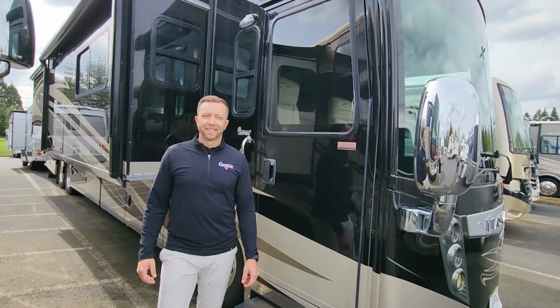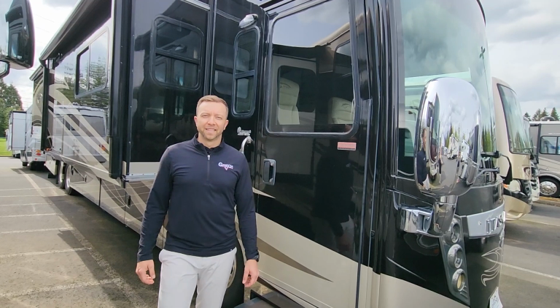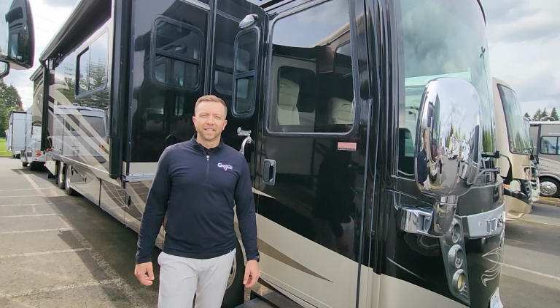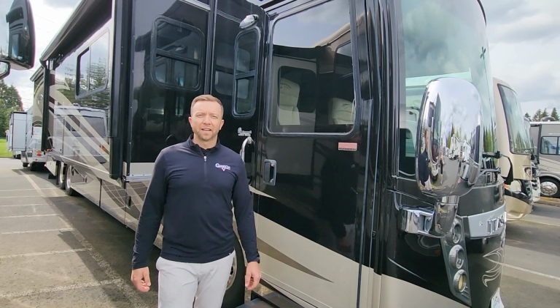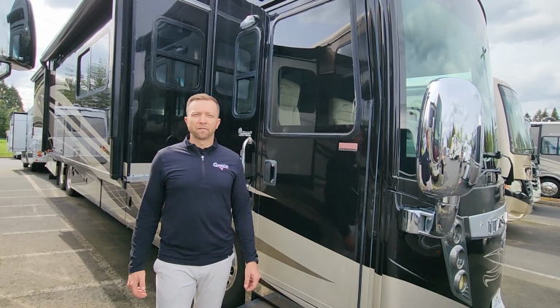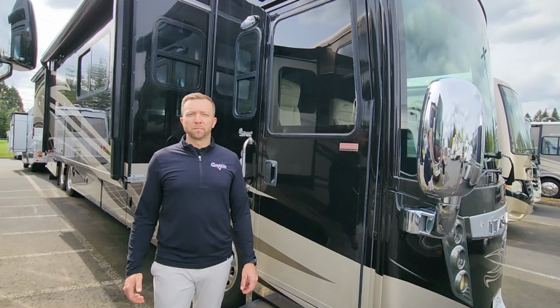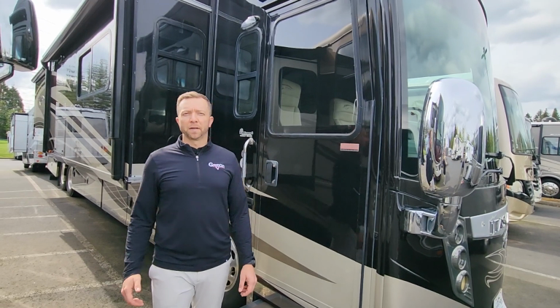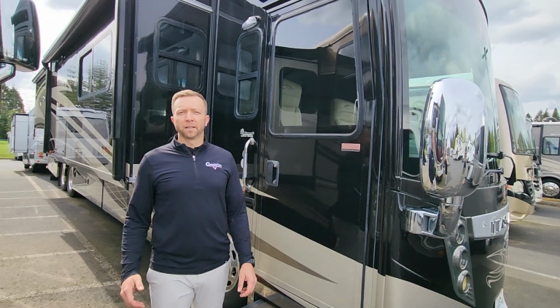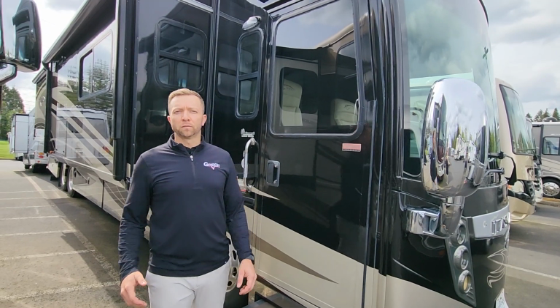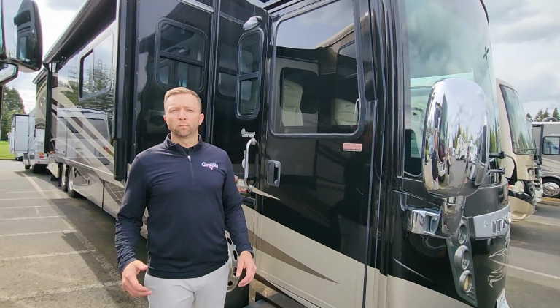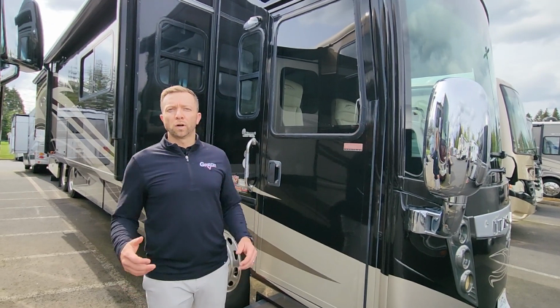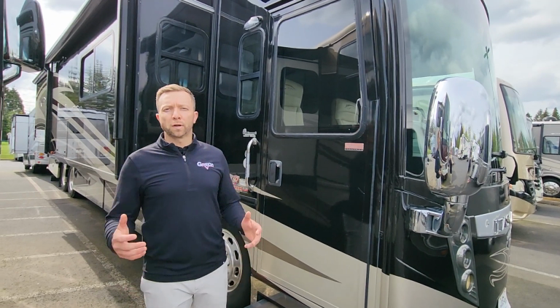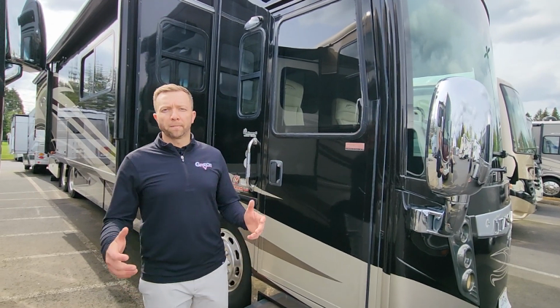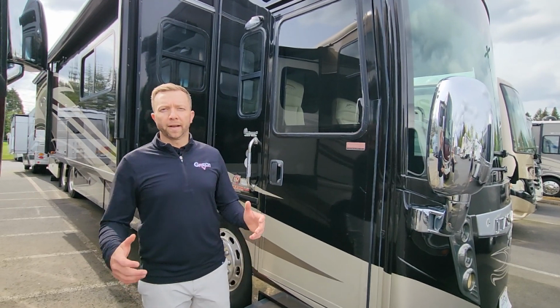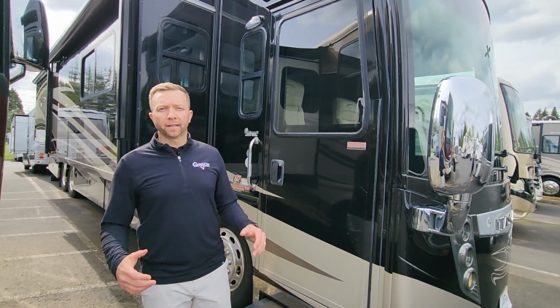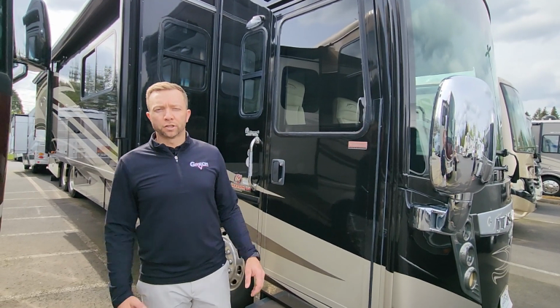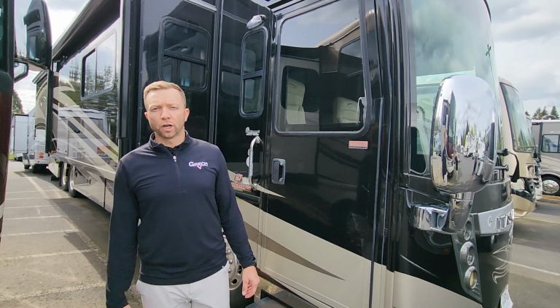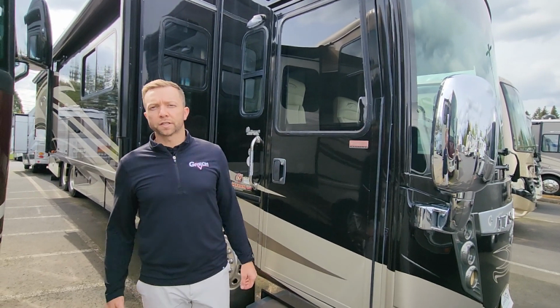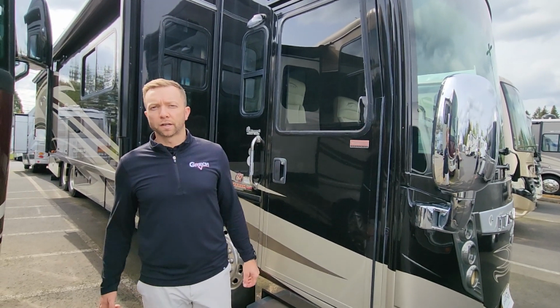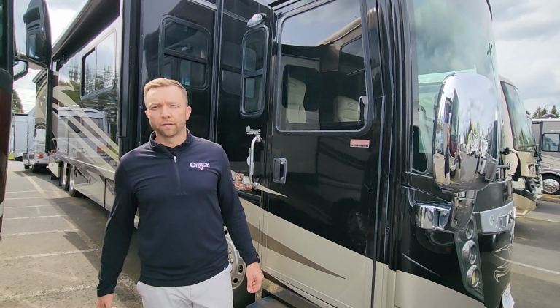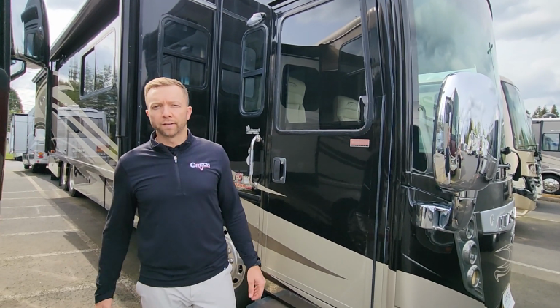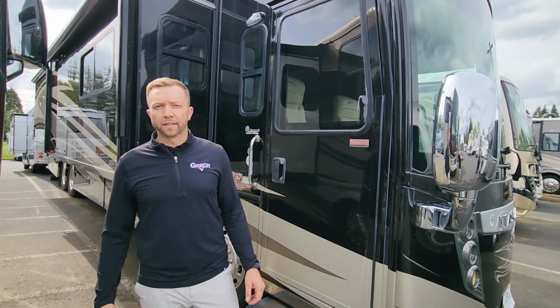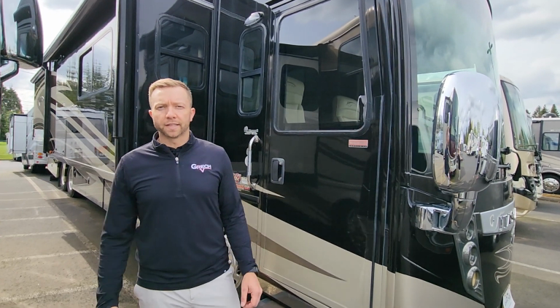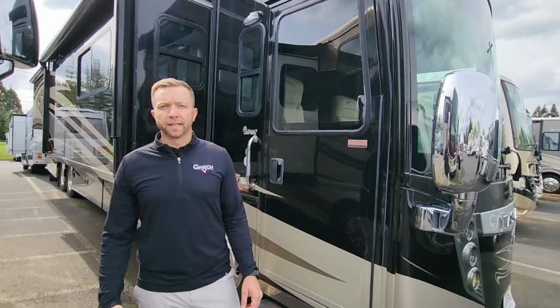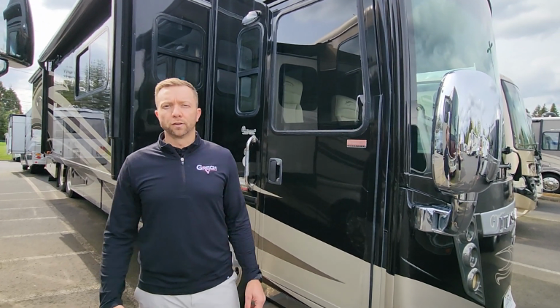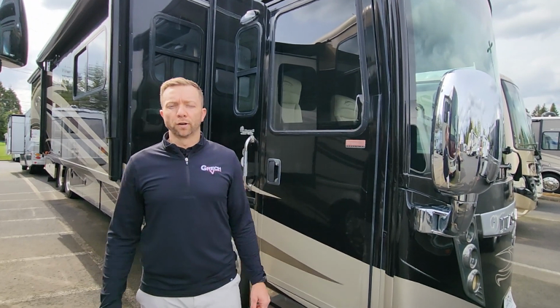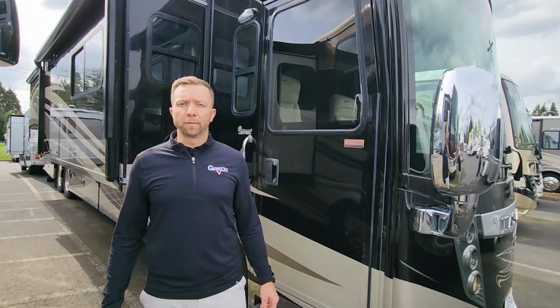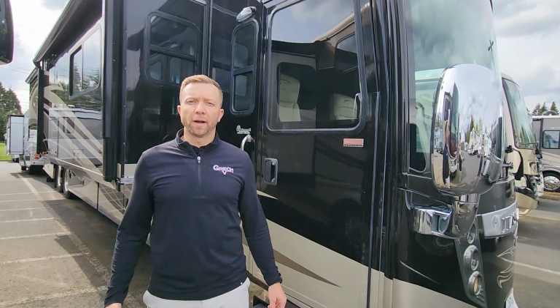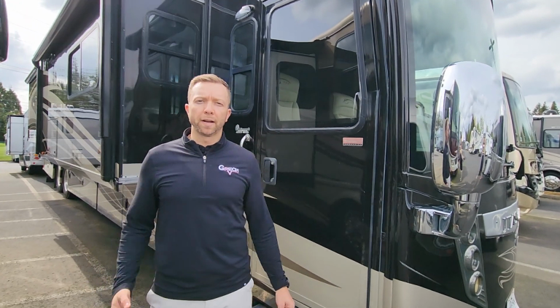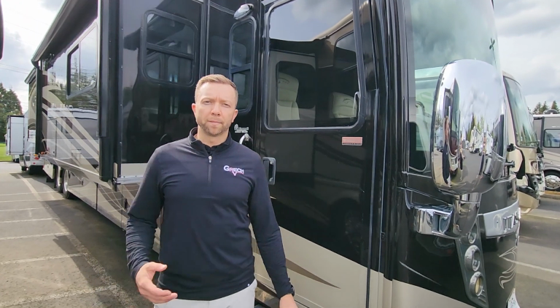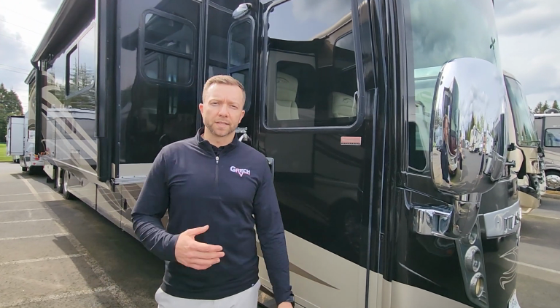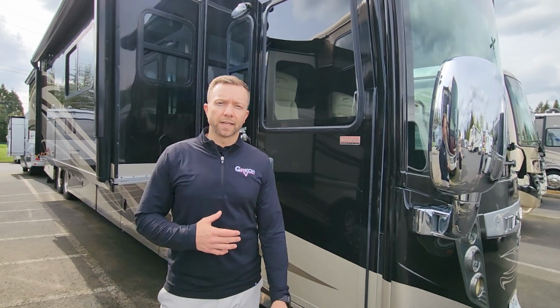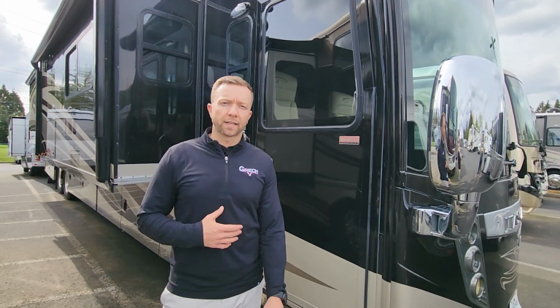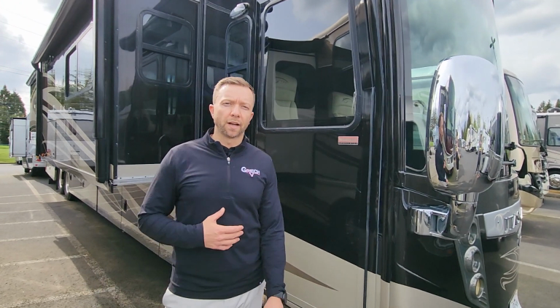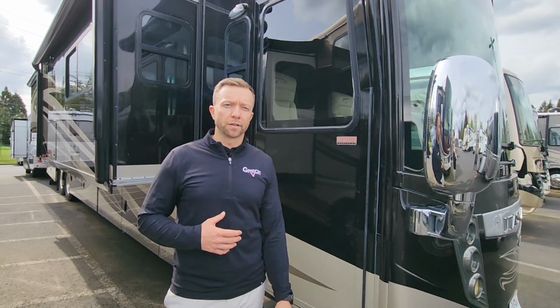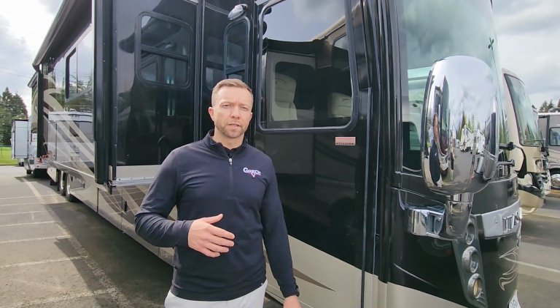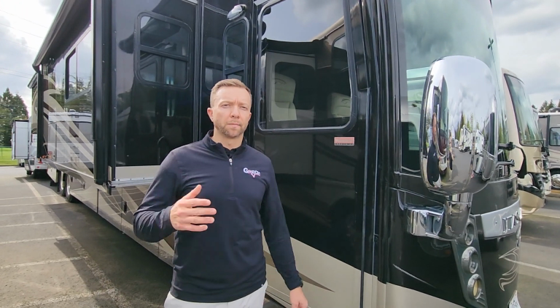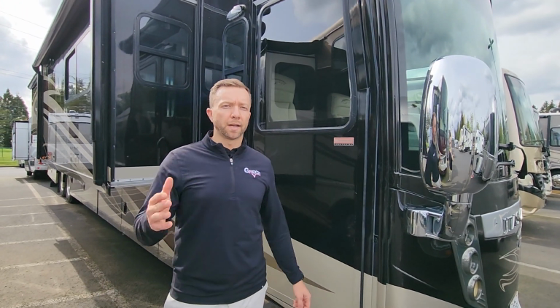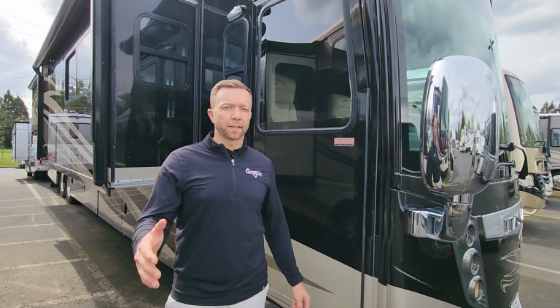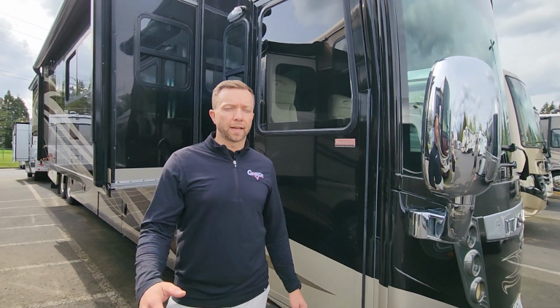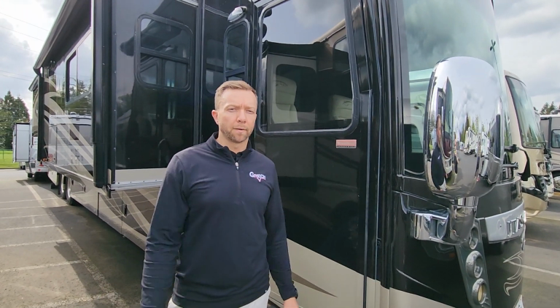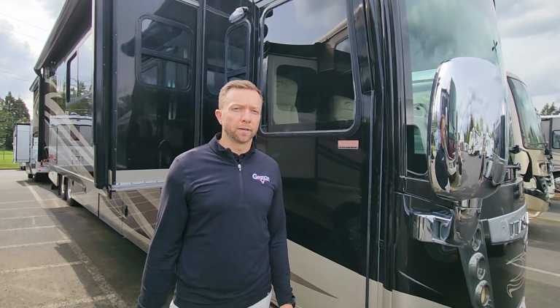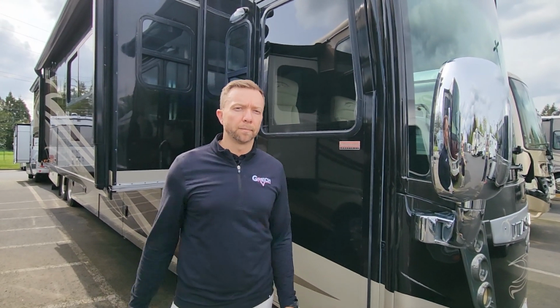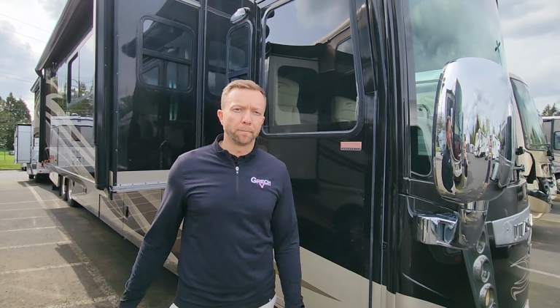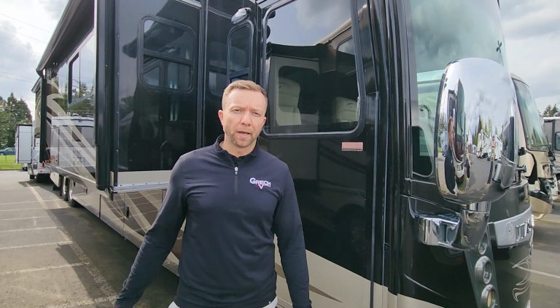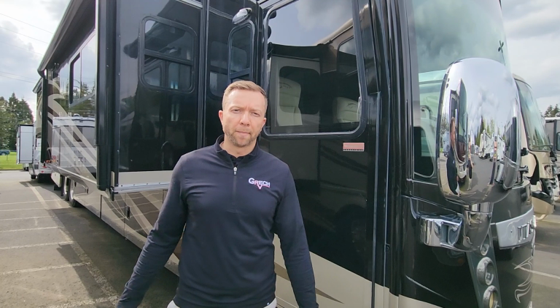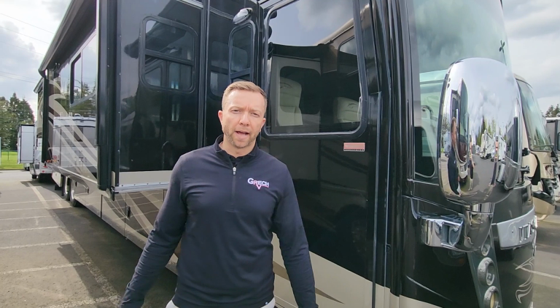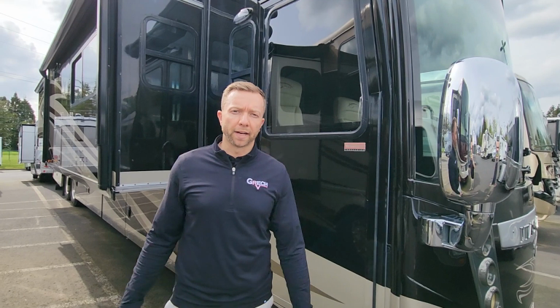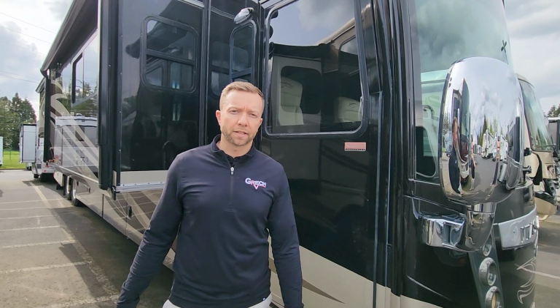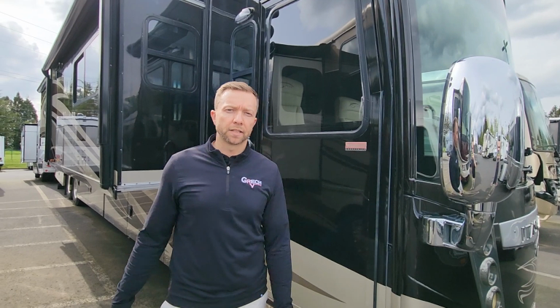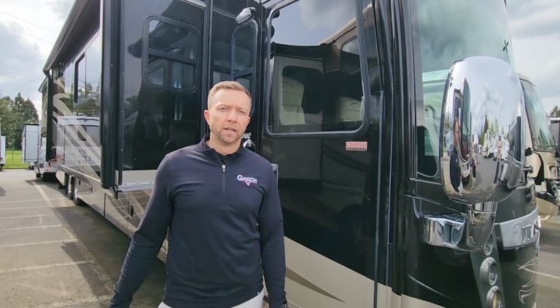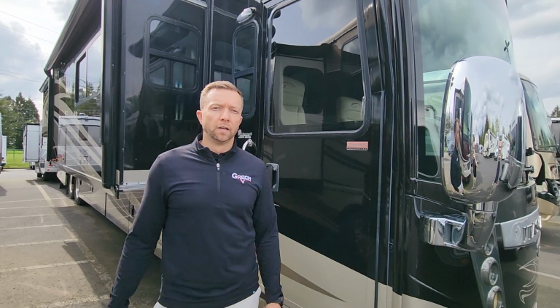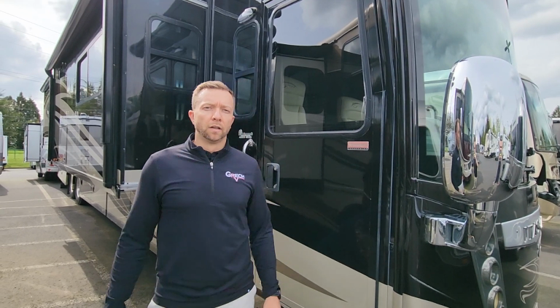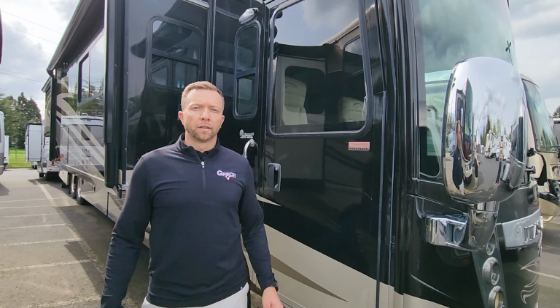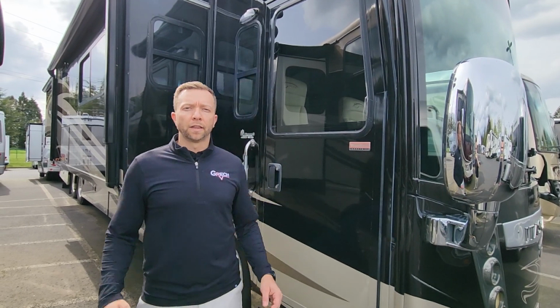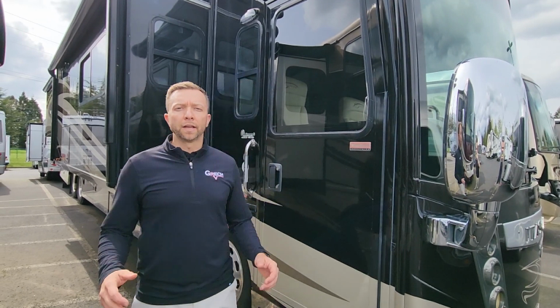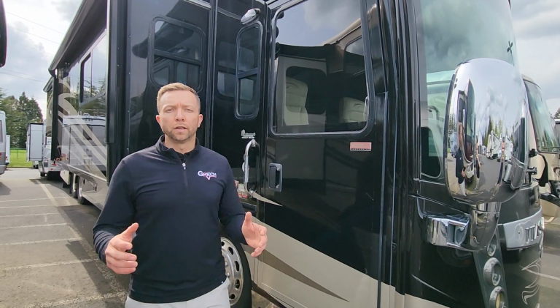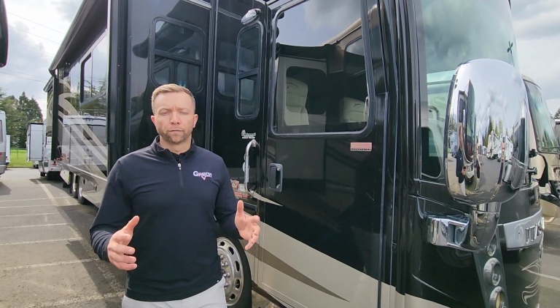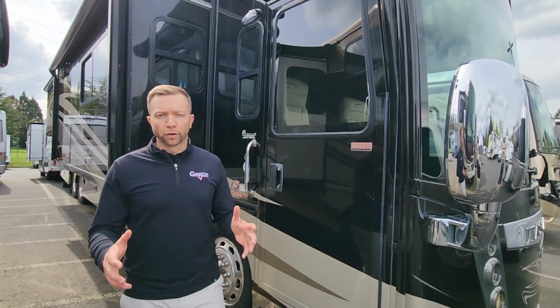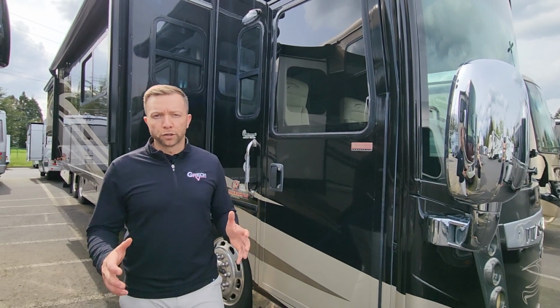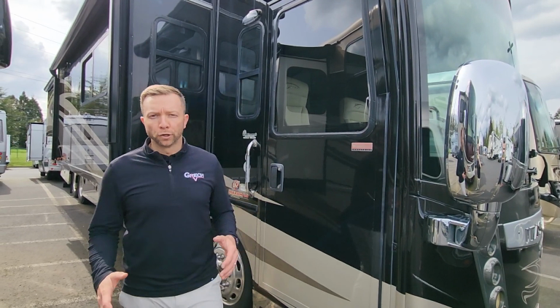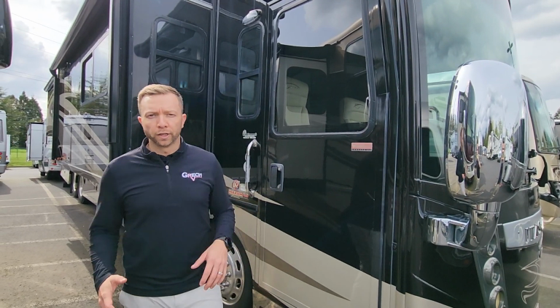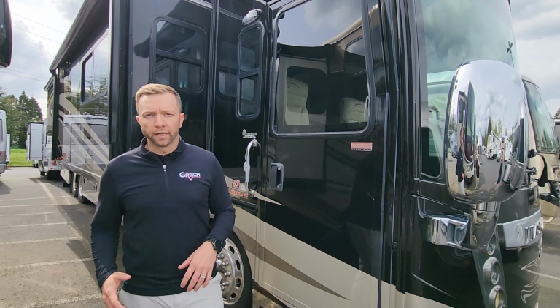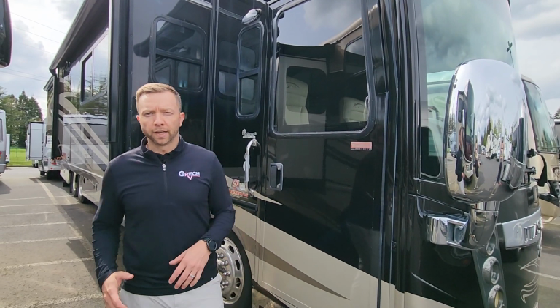Hey everybody, welcome back. Johnson RV in Sandy, Oregon. My name is Nick Gunderson. Behind the camera, Ben Maddox. Thank you for tuning in.